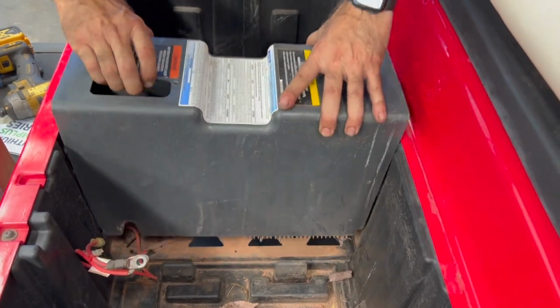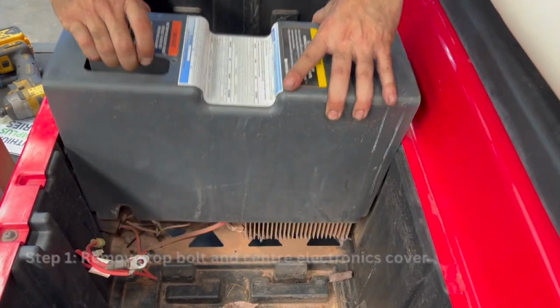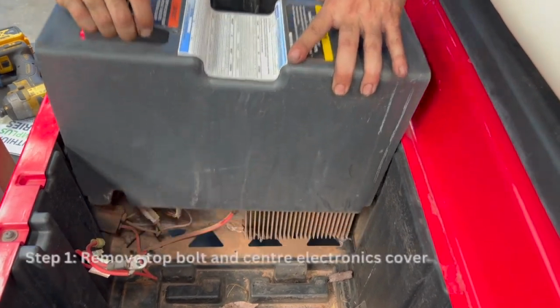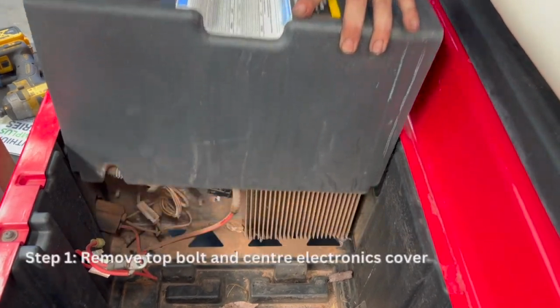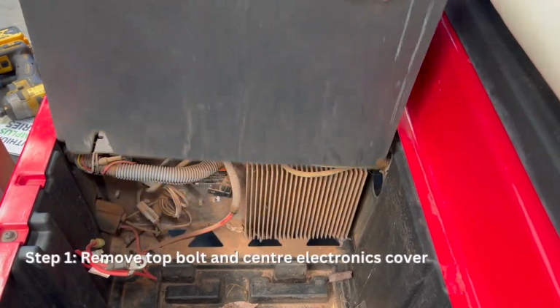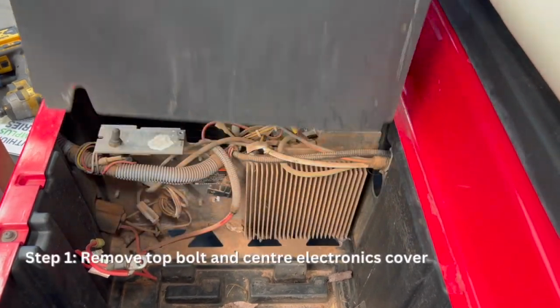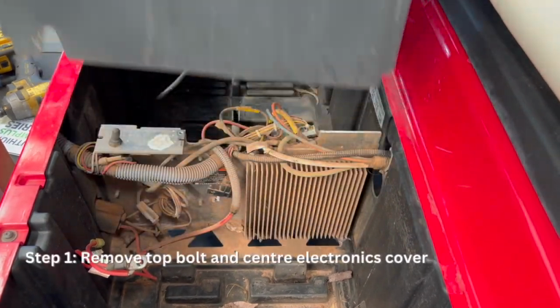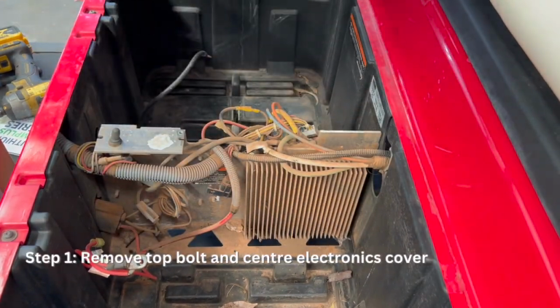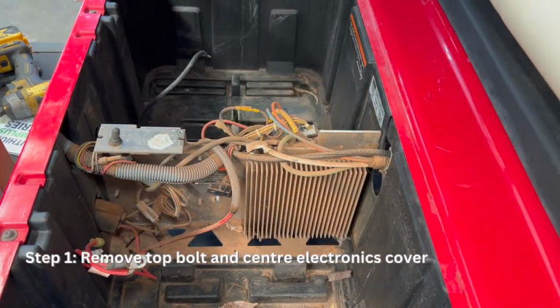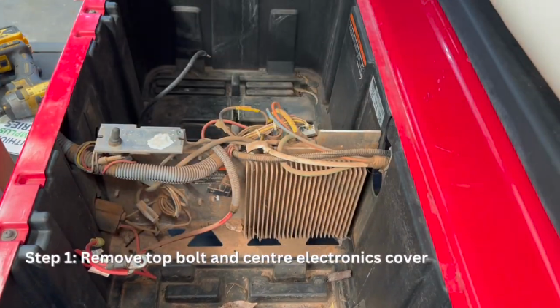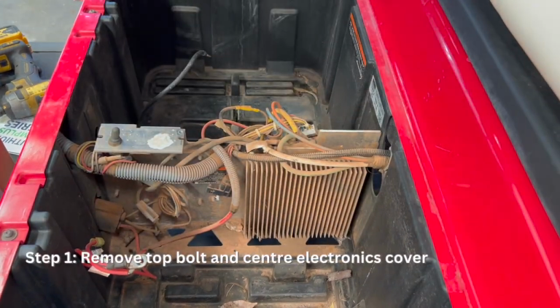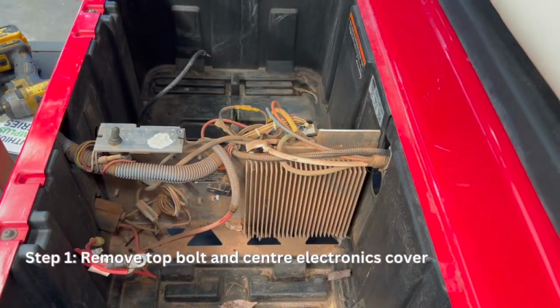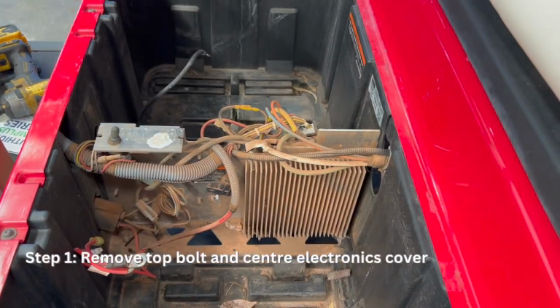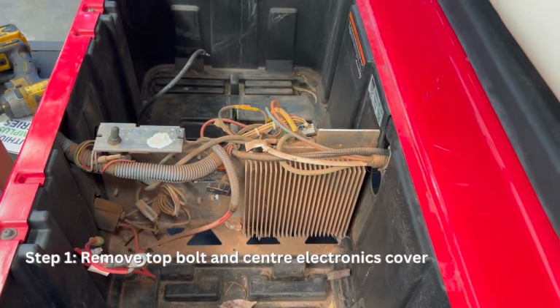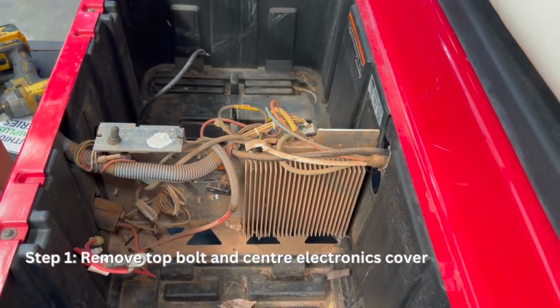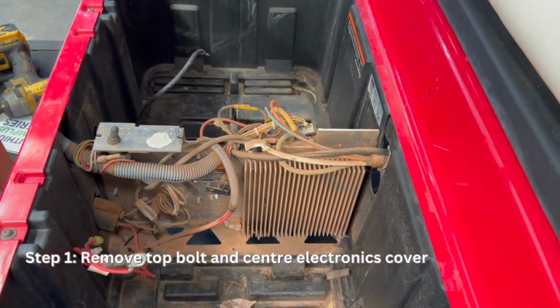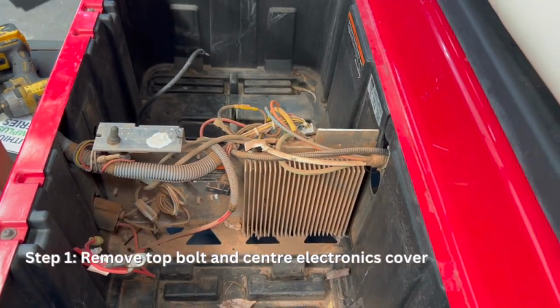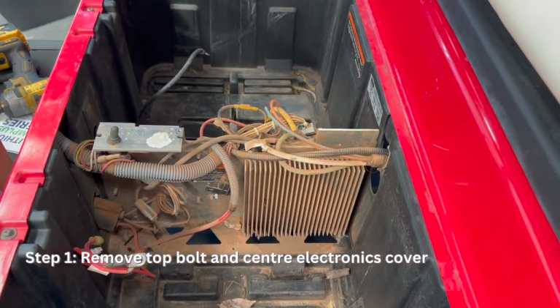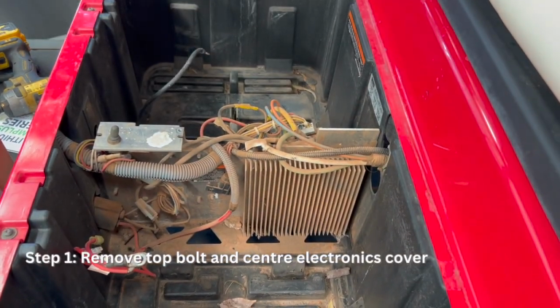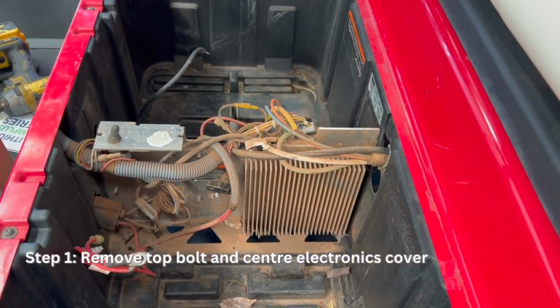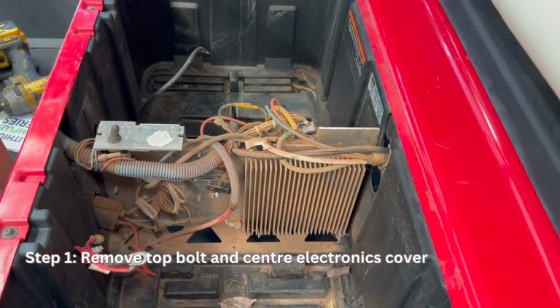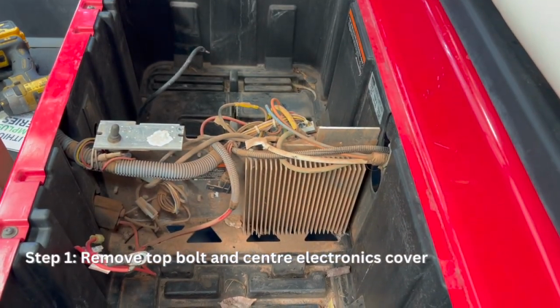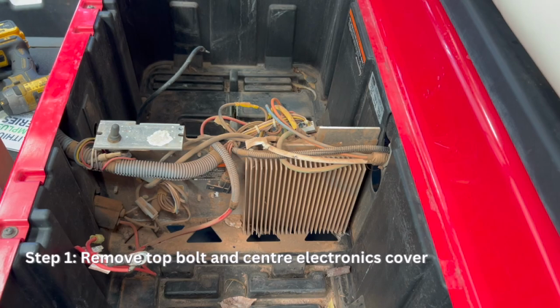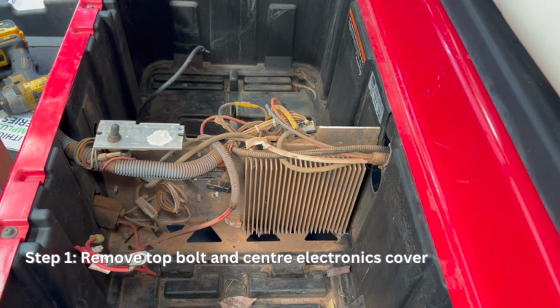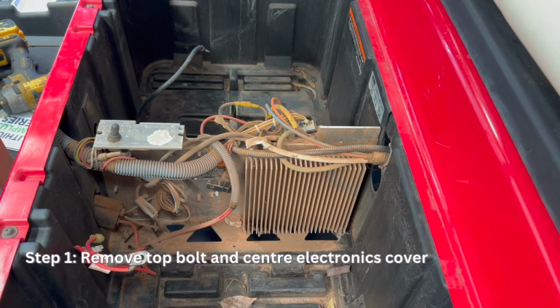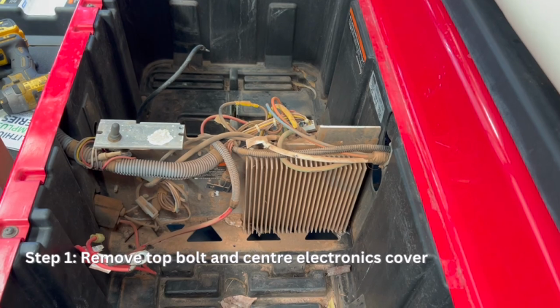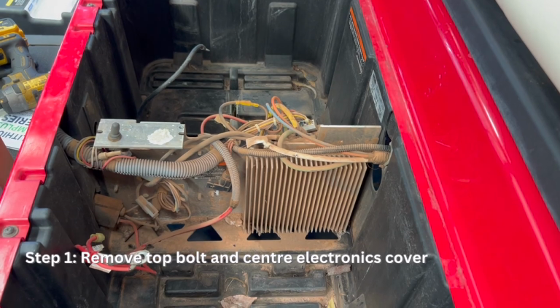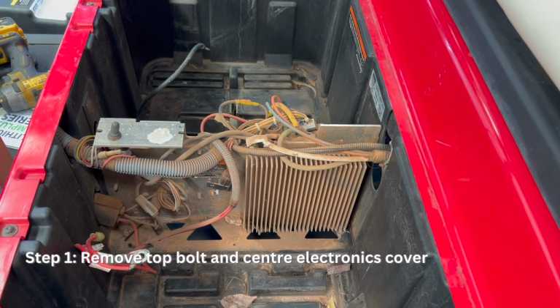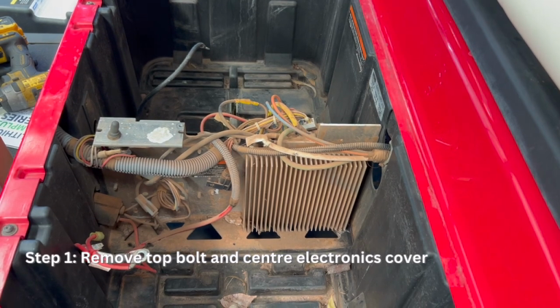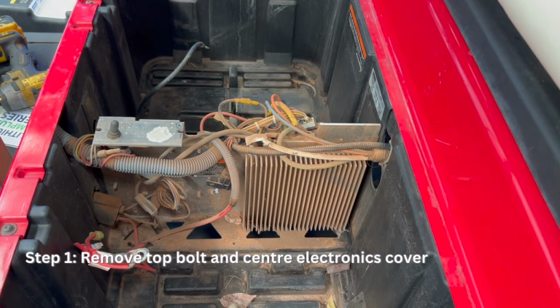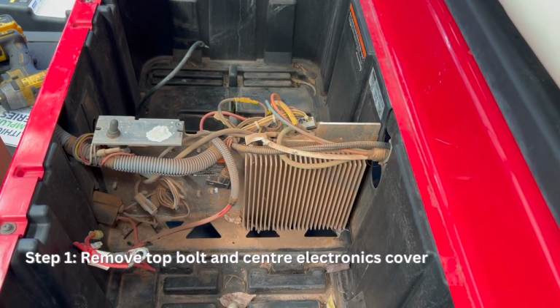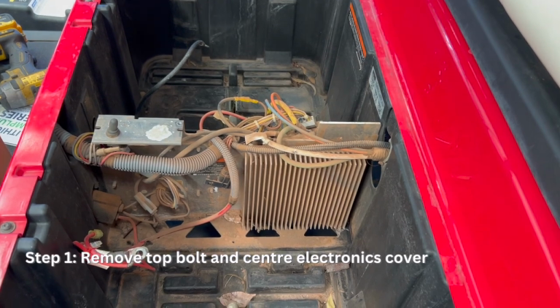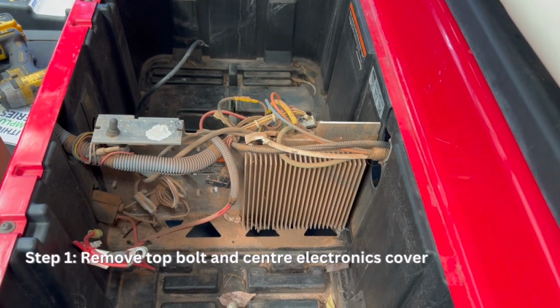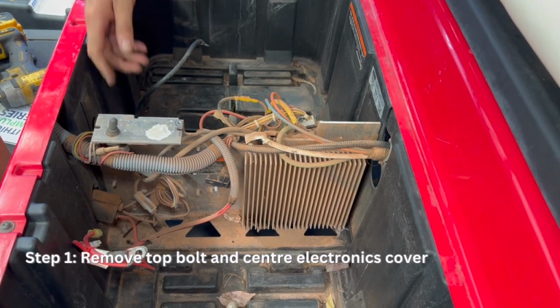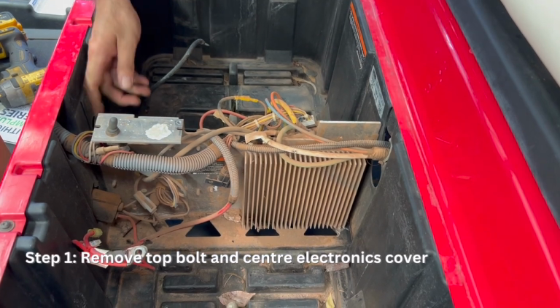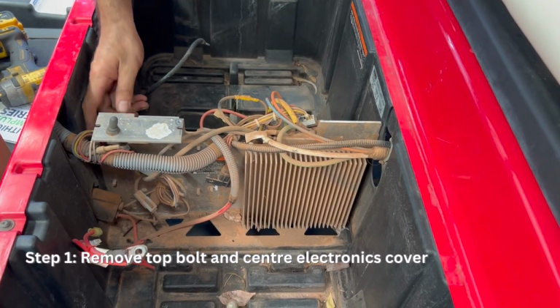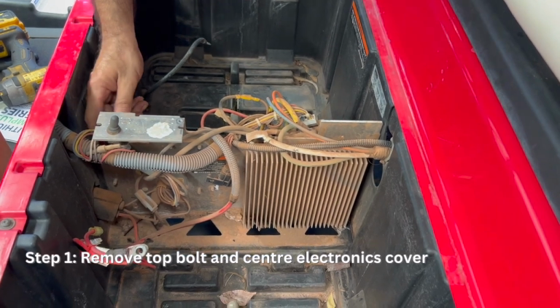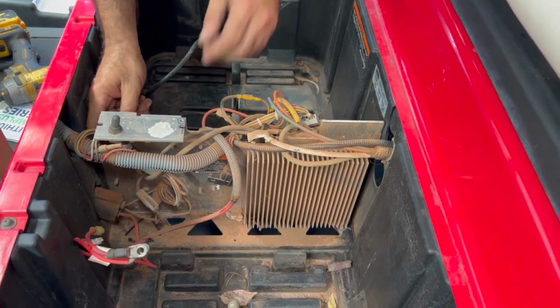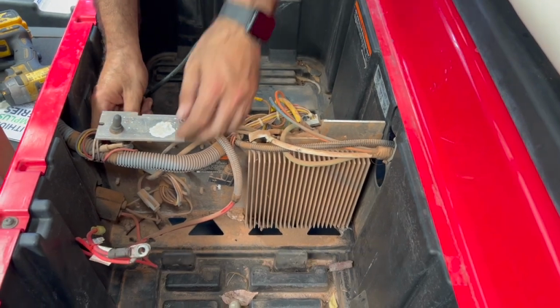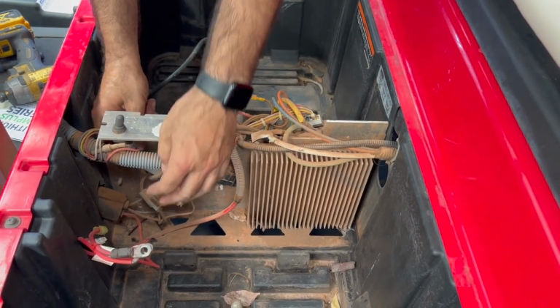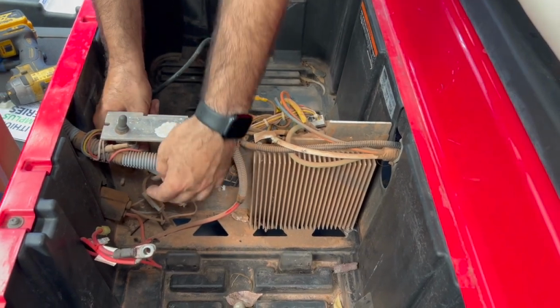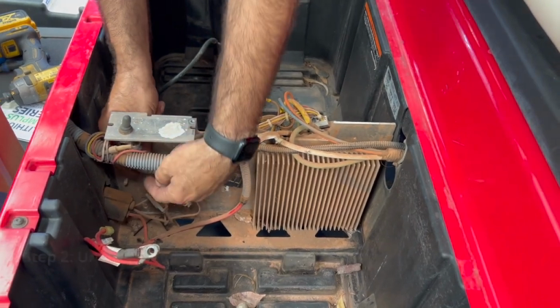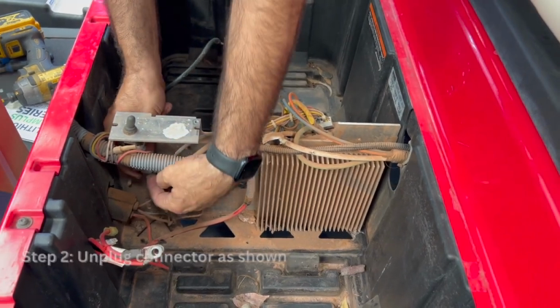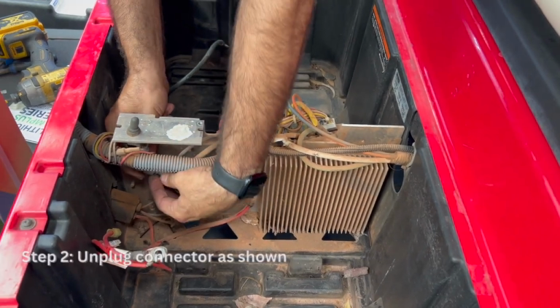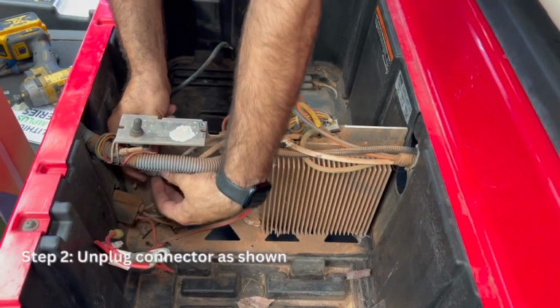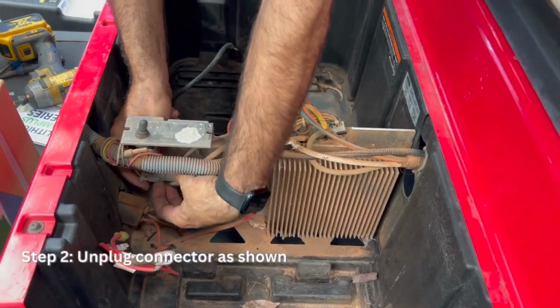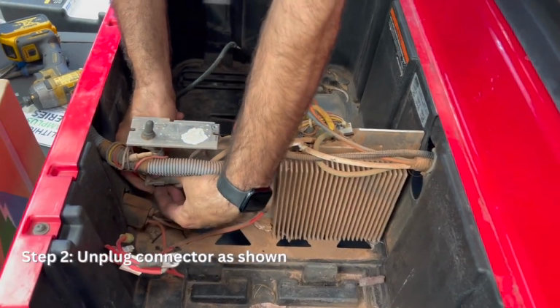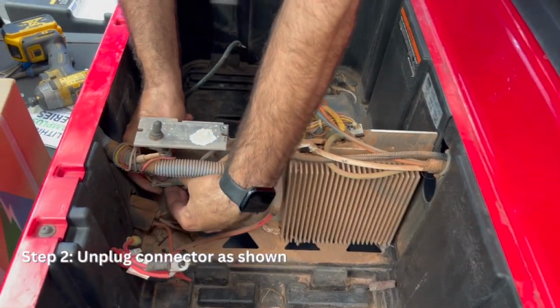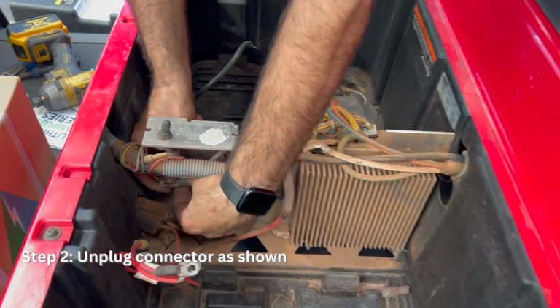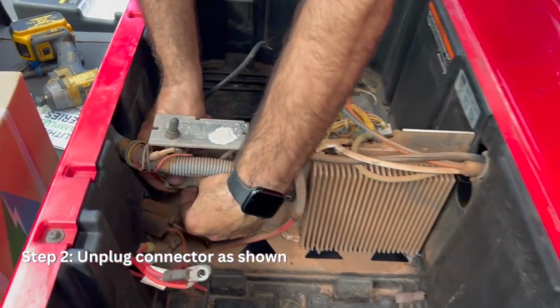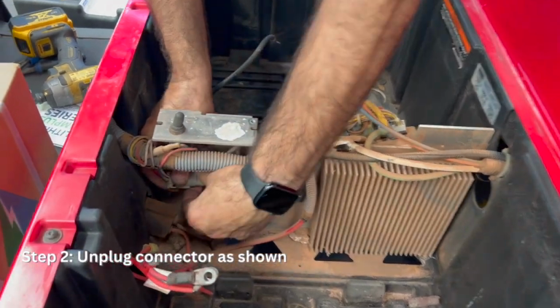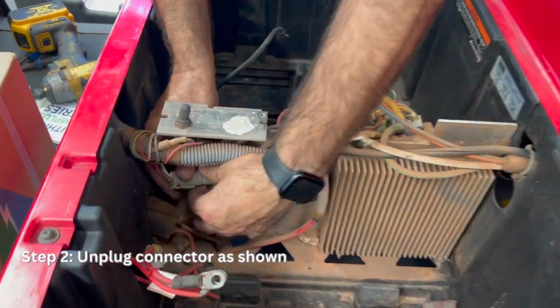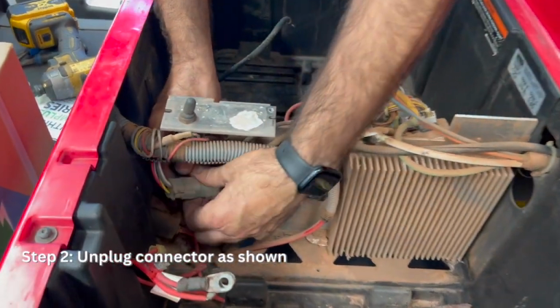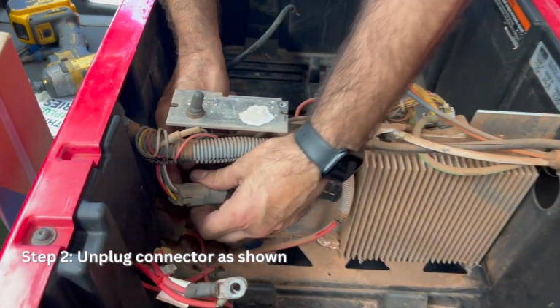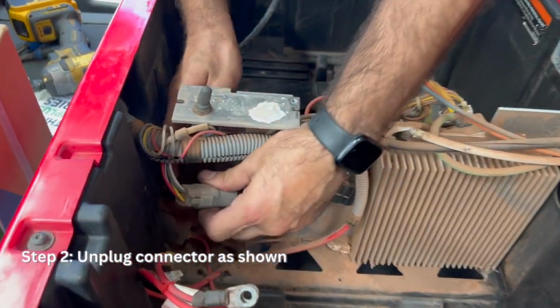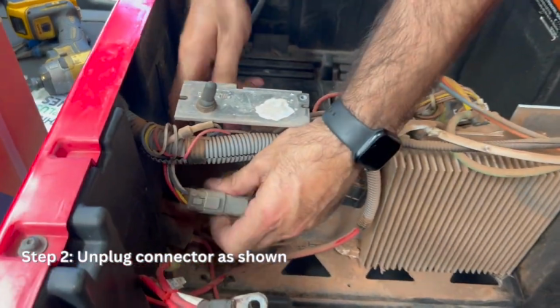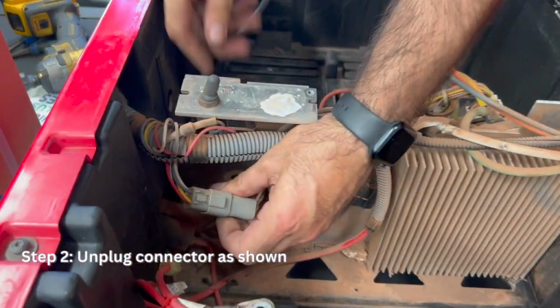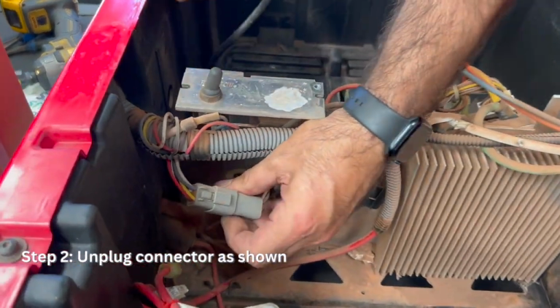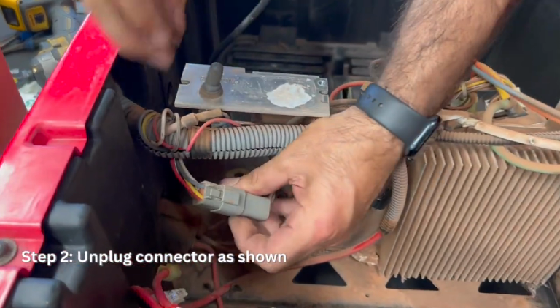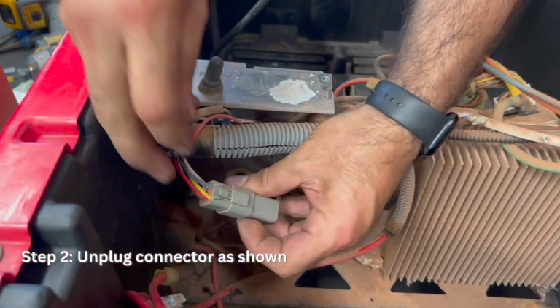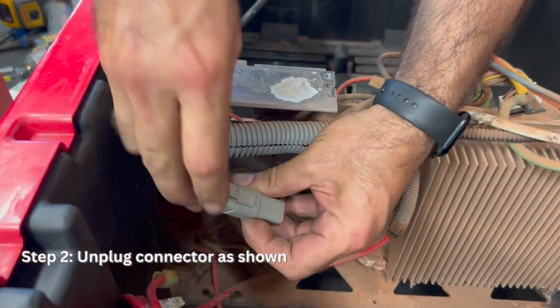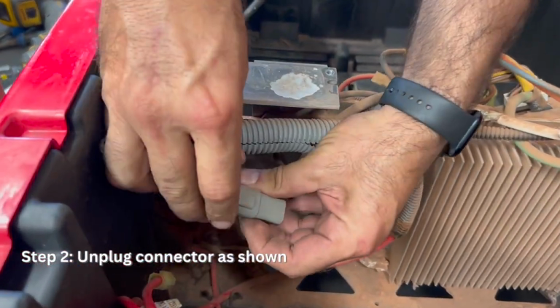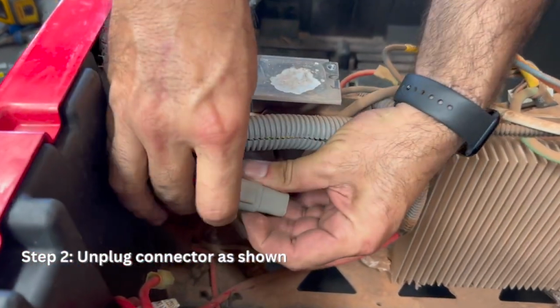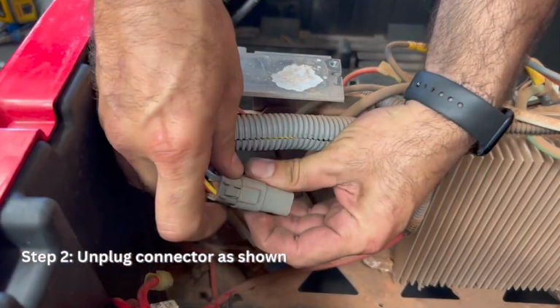Remove the top bolt and center cover. Unplug the connector to the rear of the OBC.